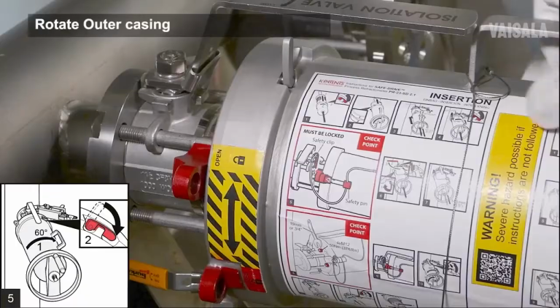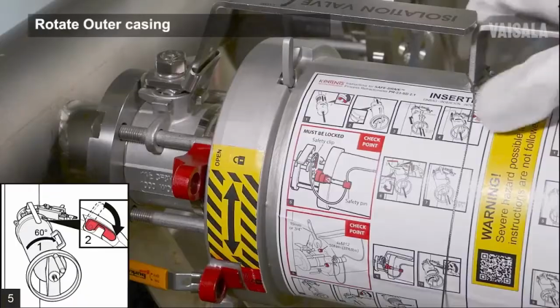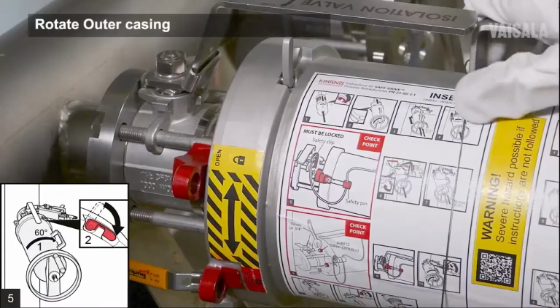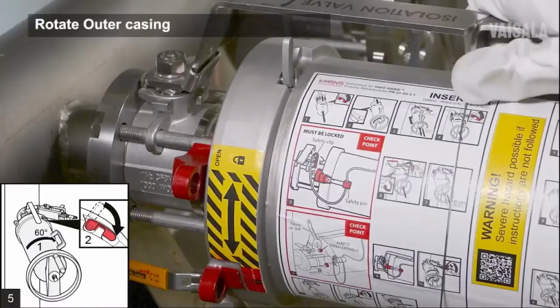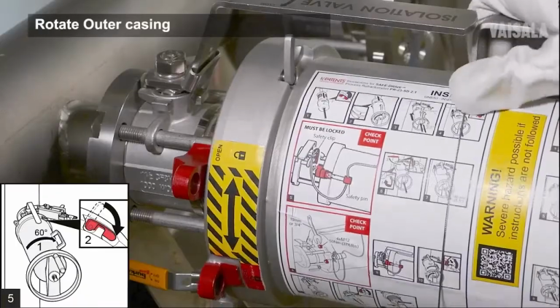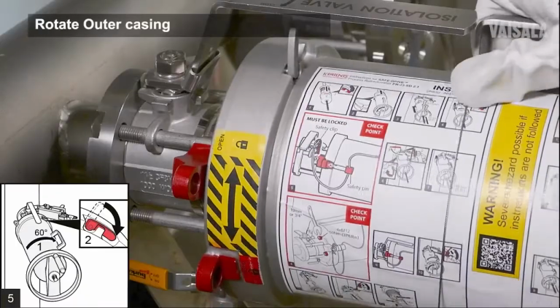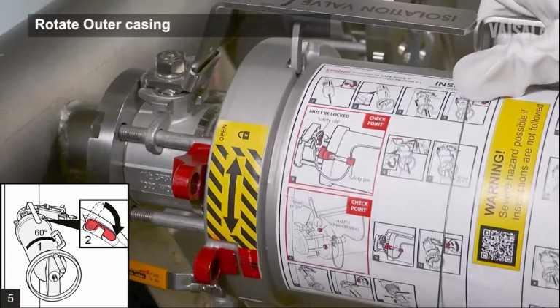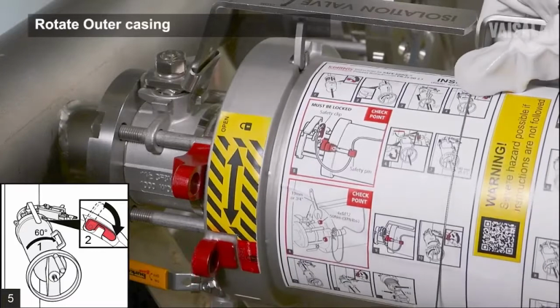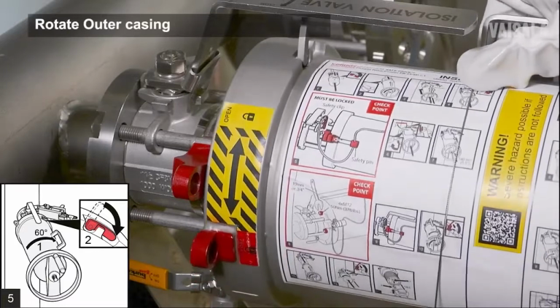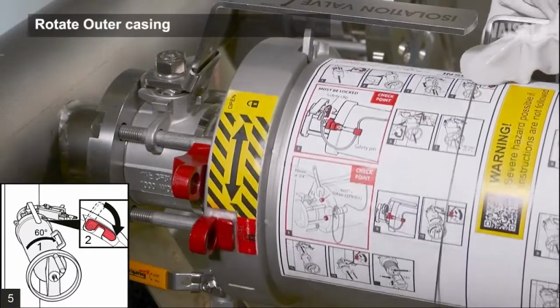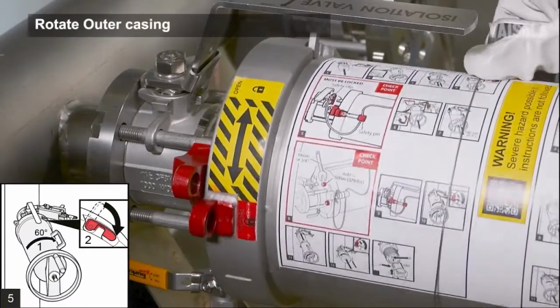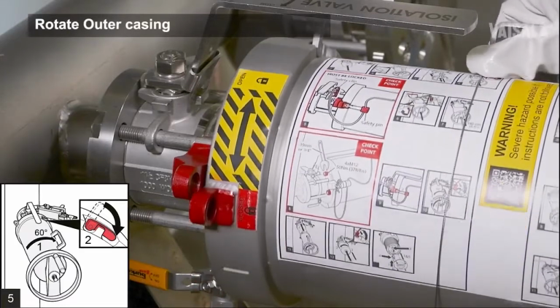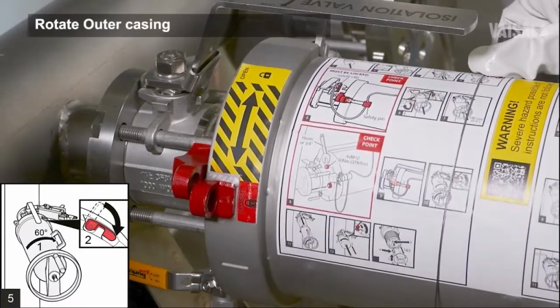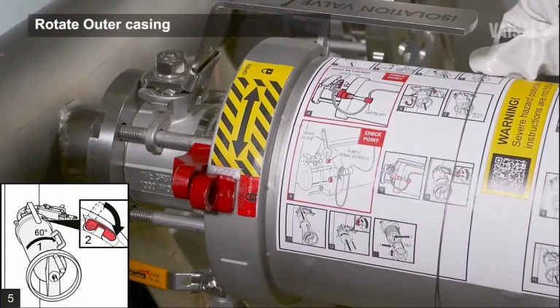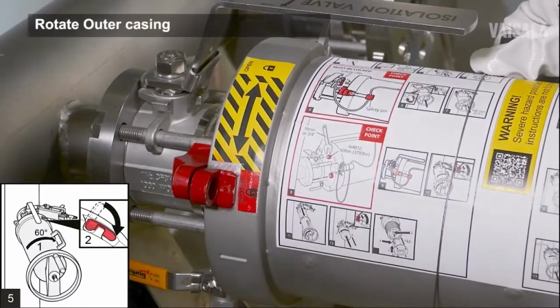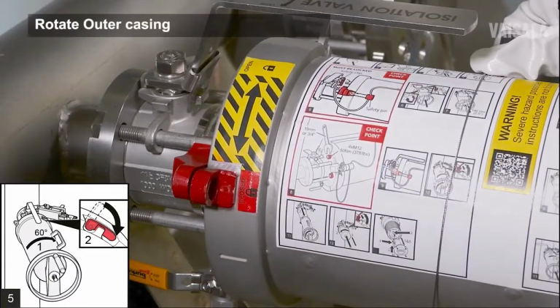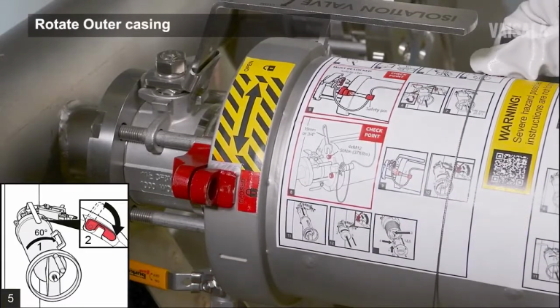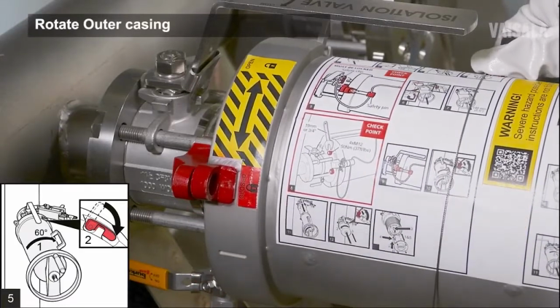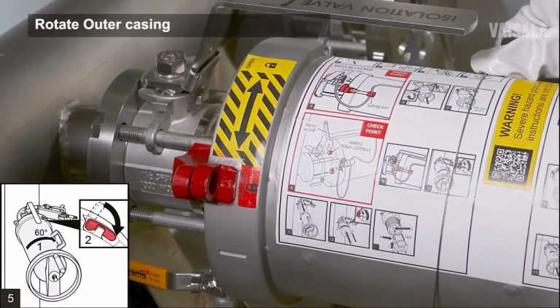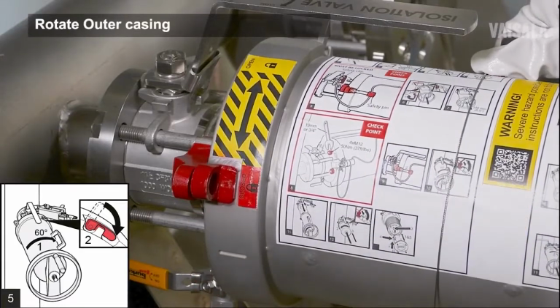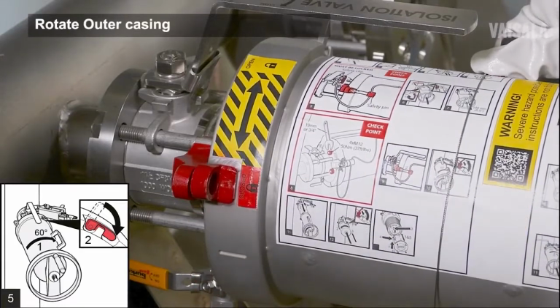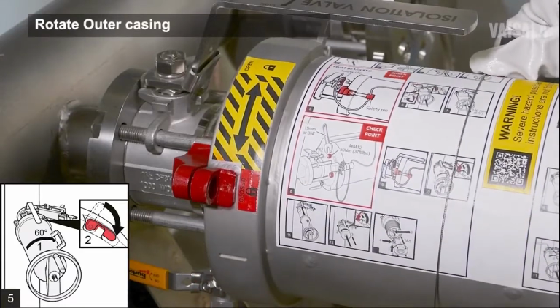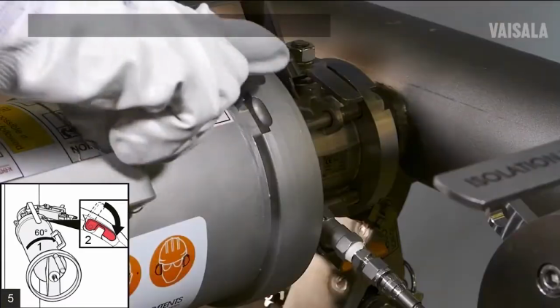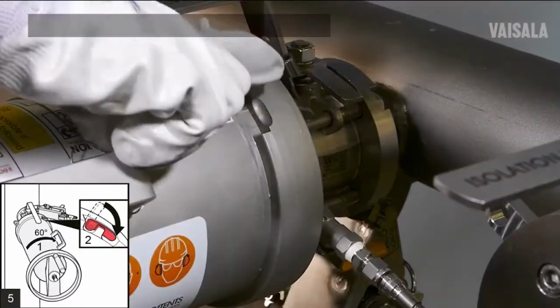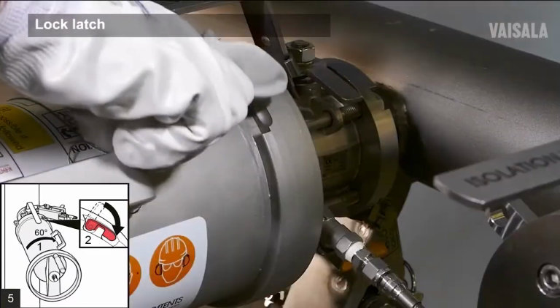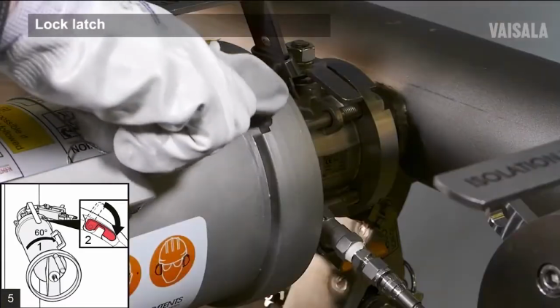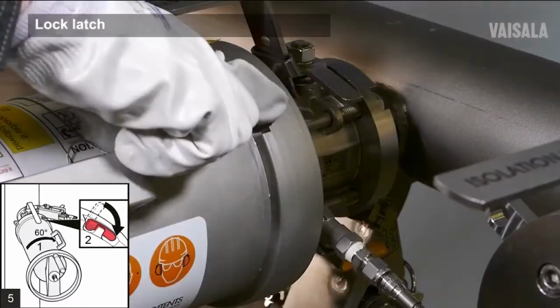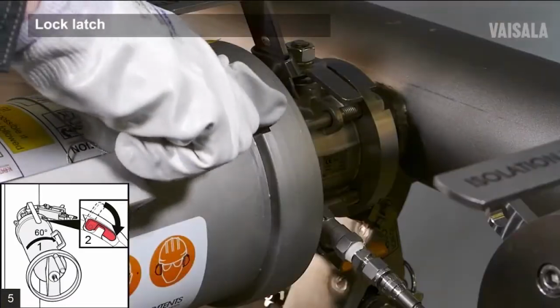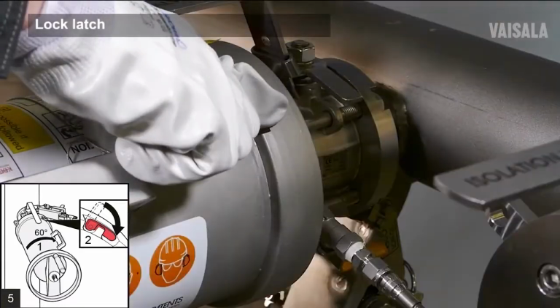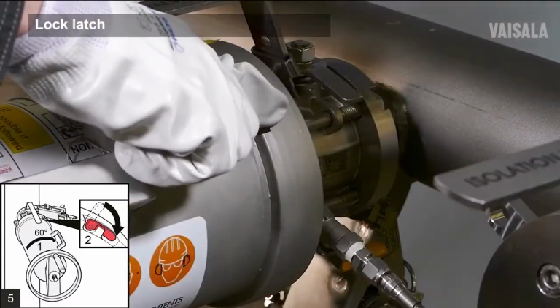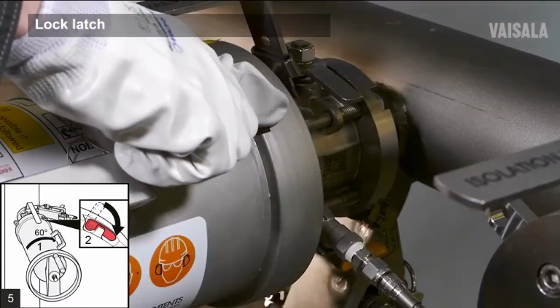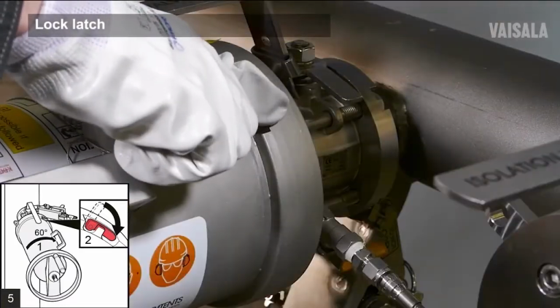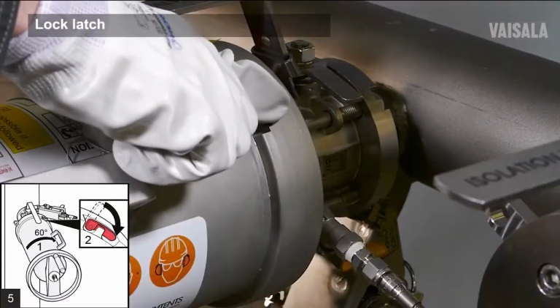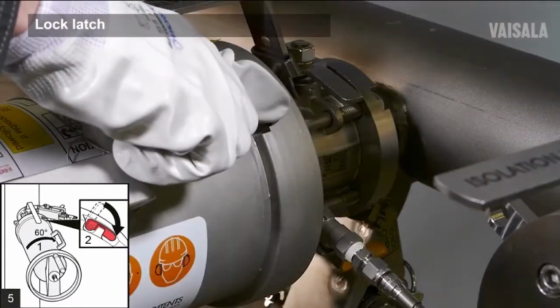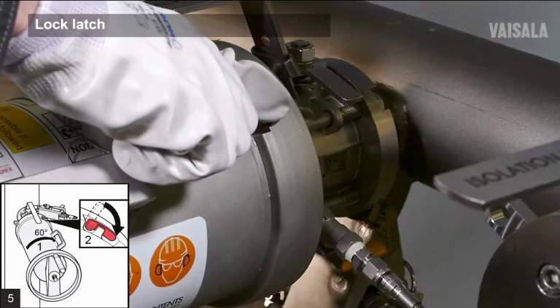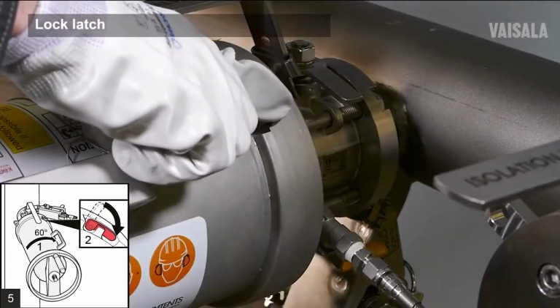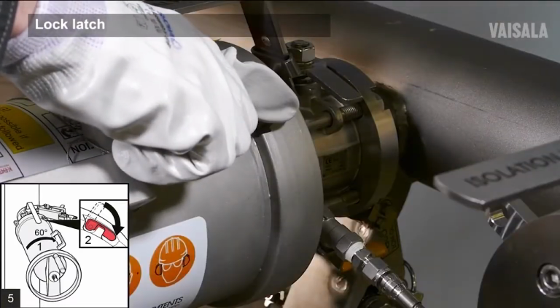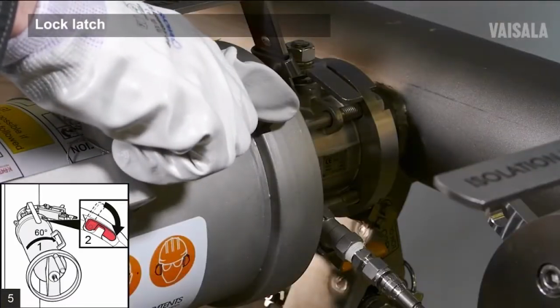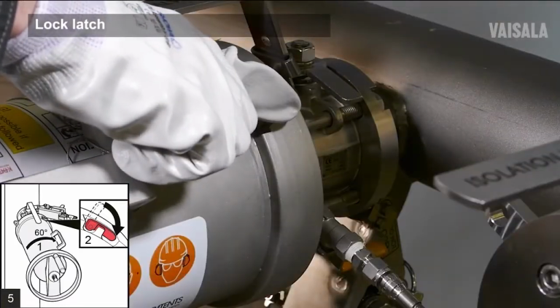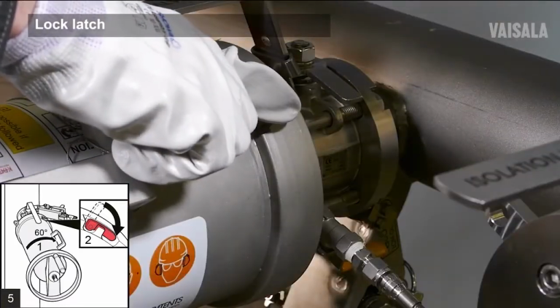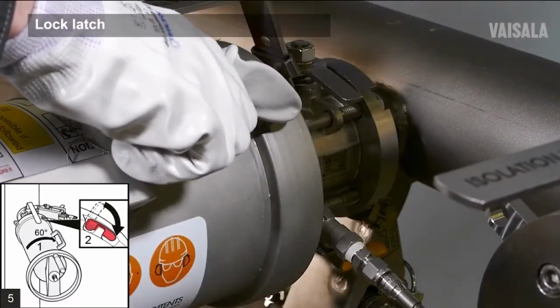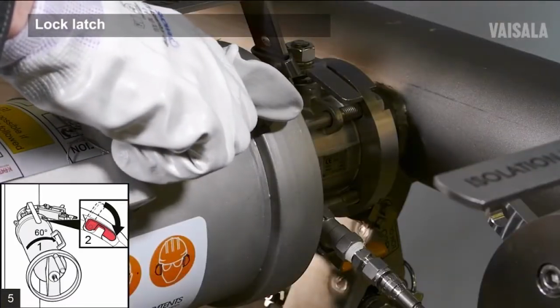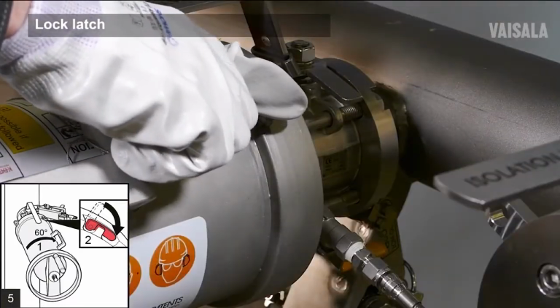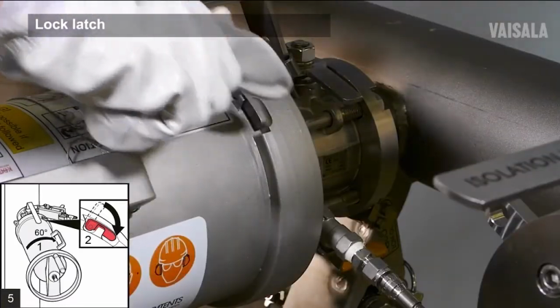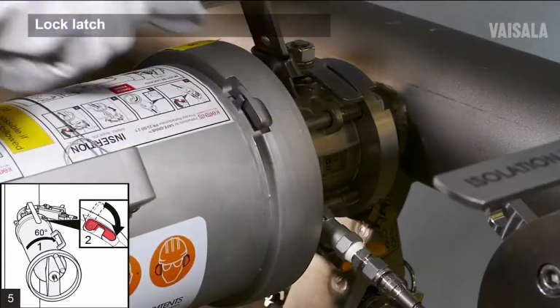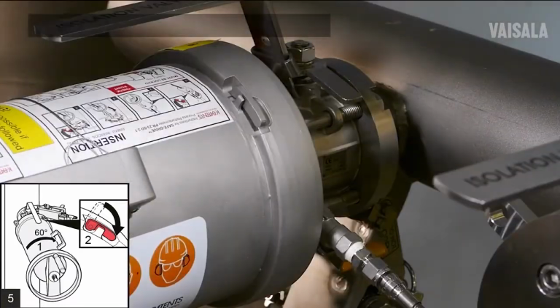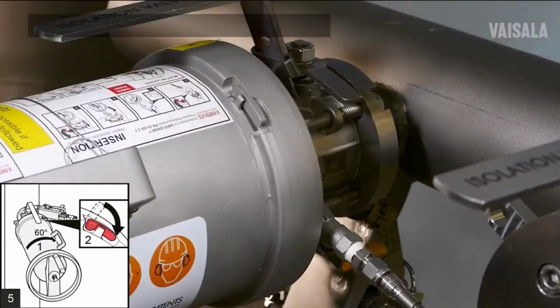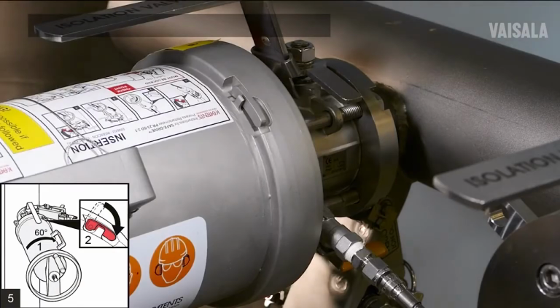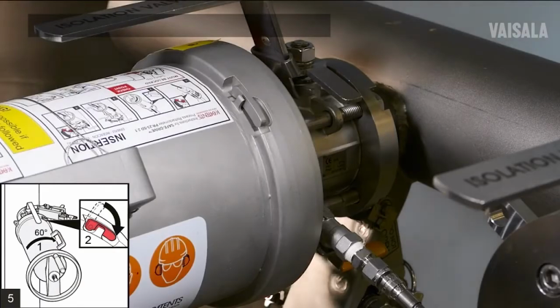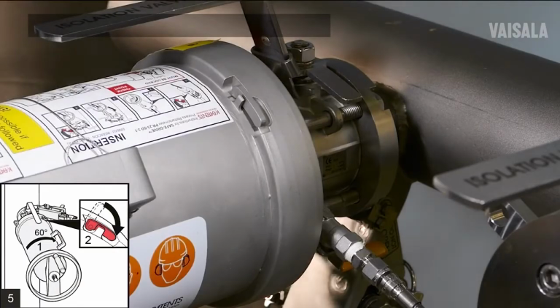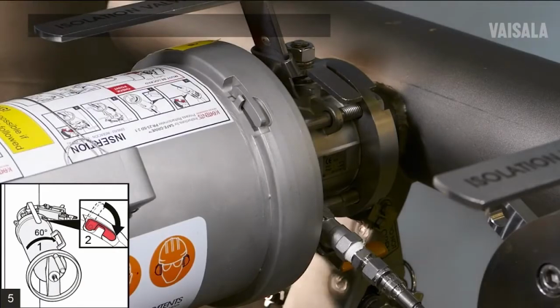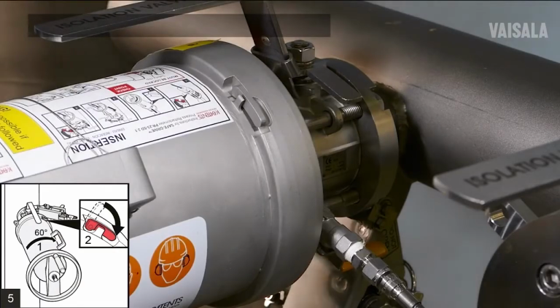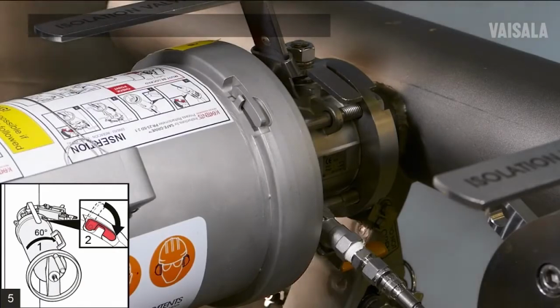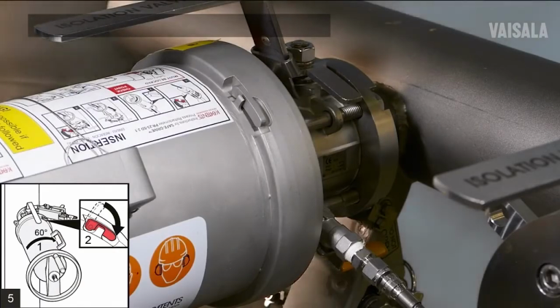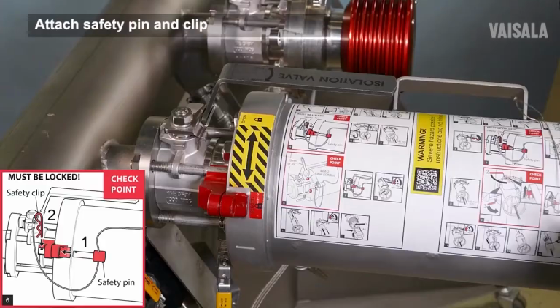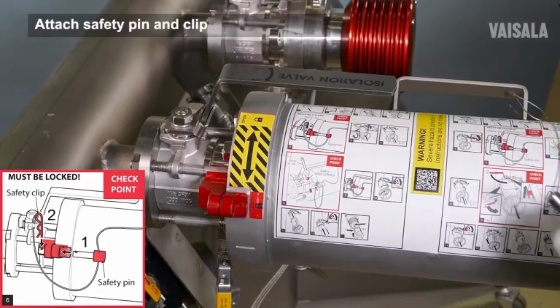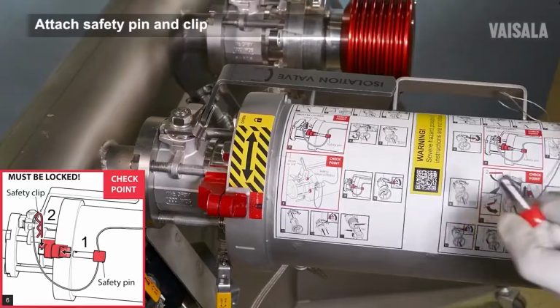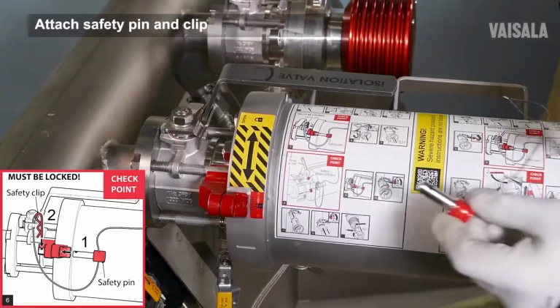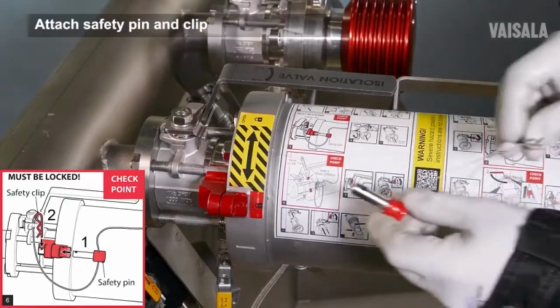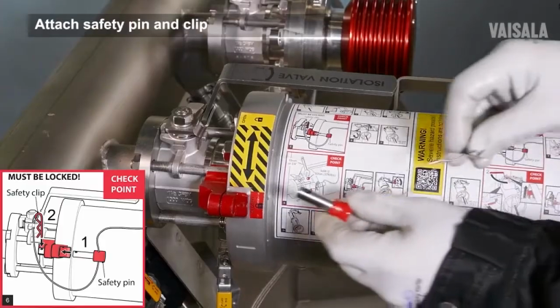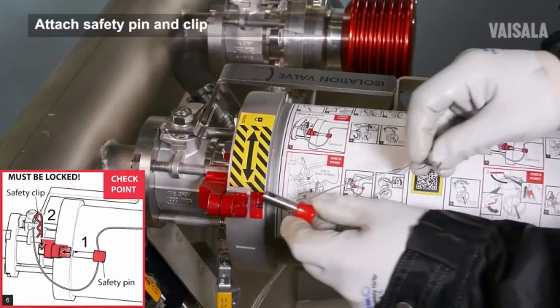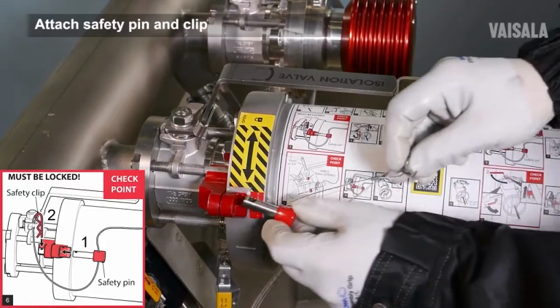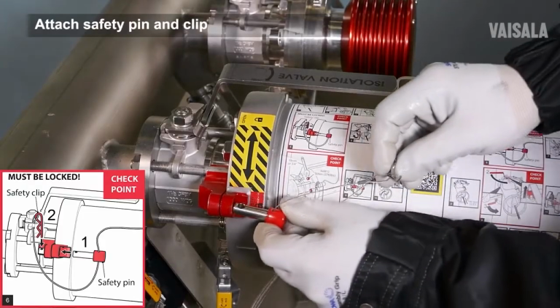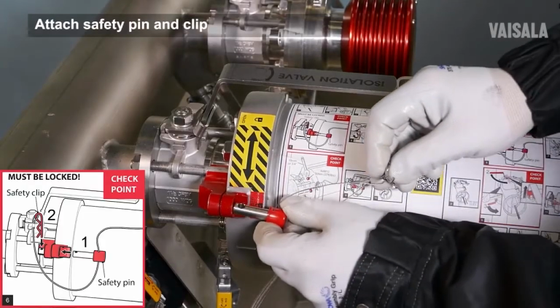Rotate the outer casing 60 degrees clockwise to lock the bayonet. Lock the outer casing latch. Insert the safety pin.